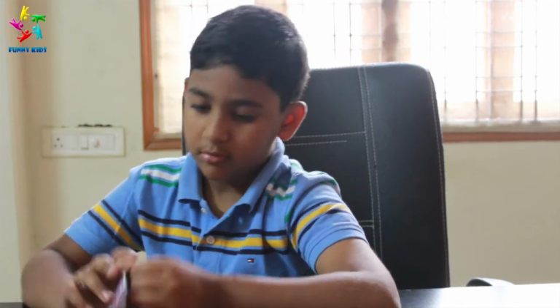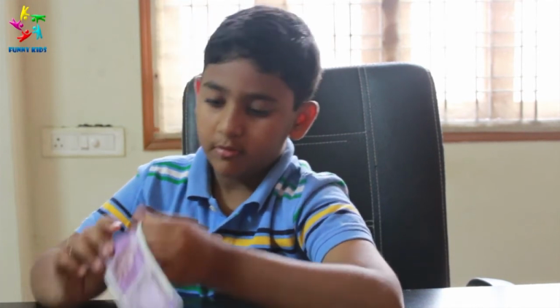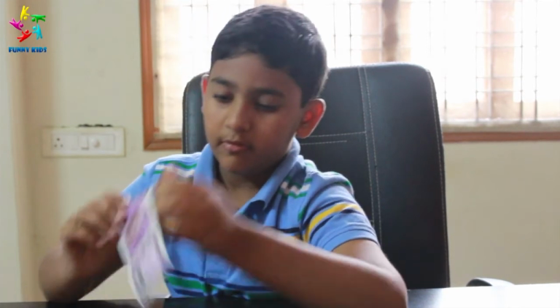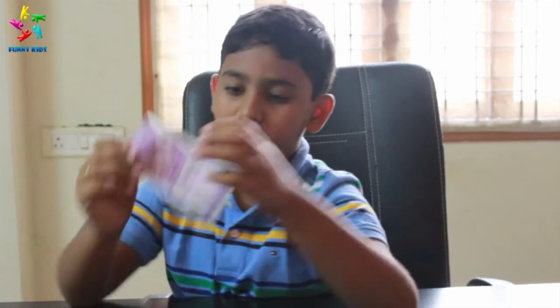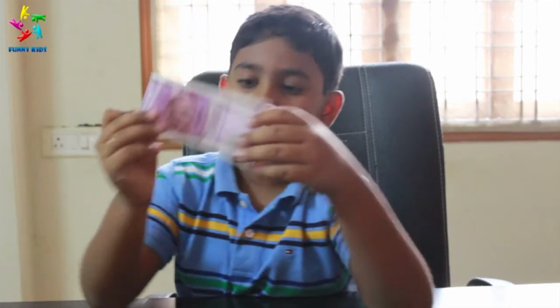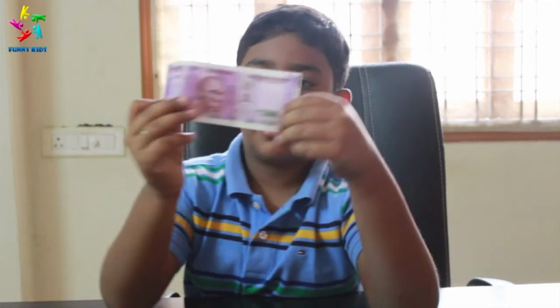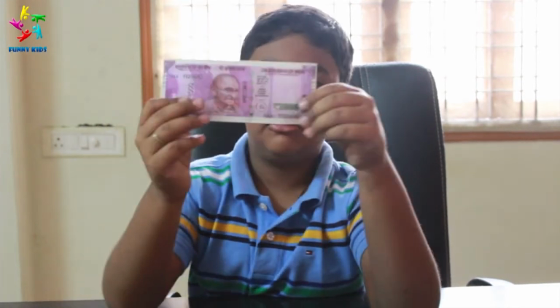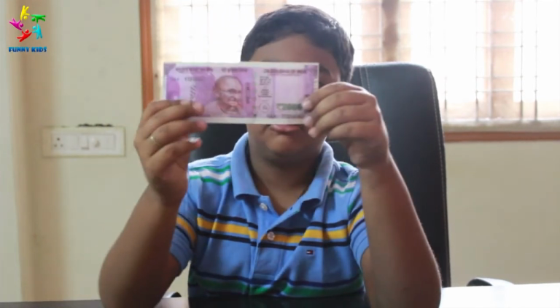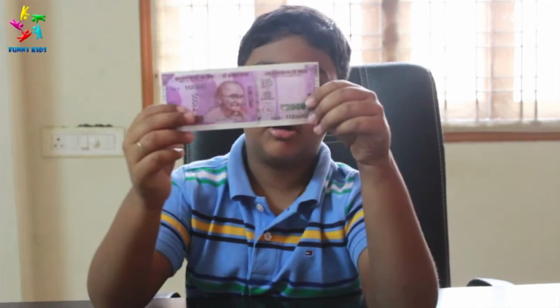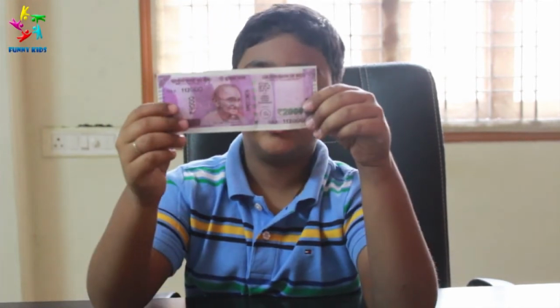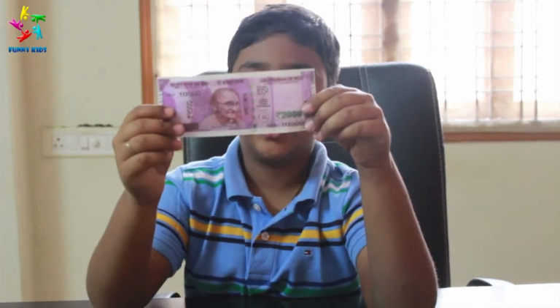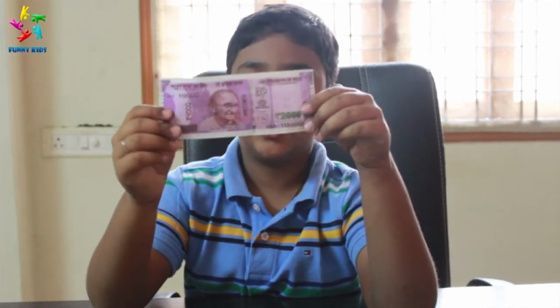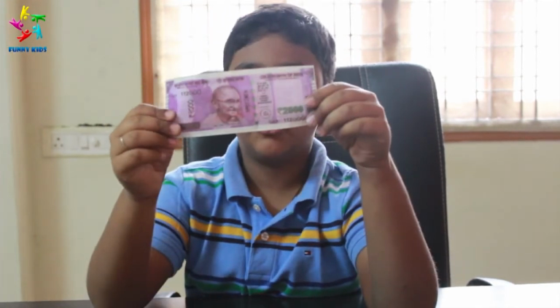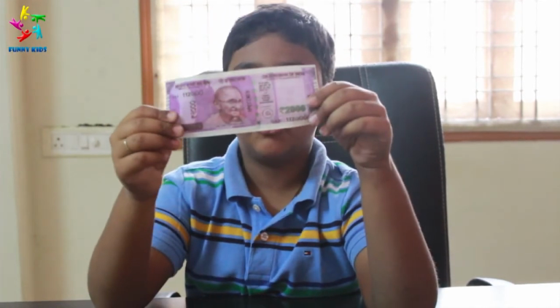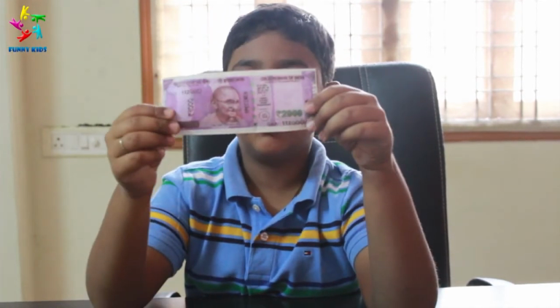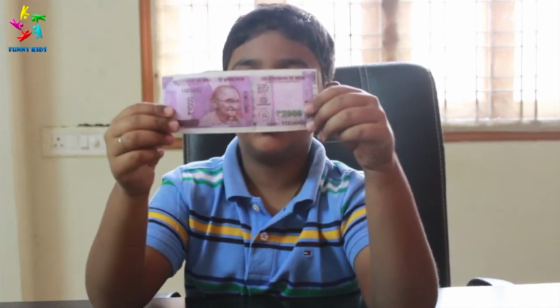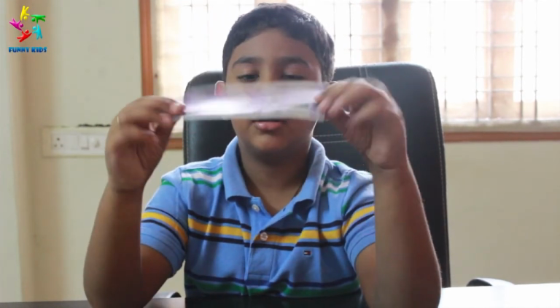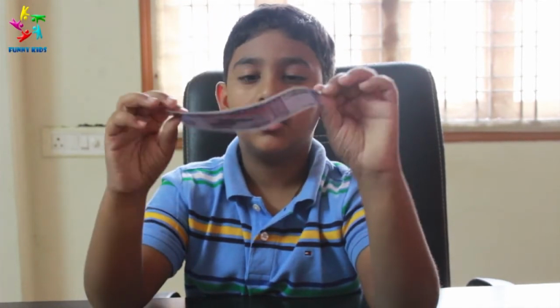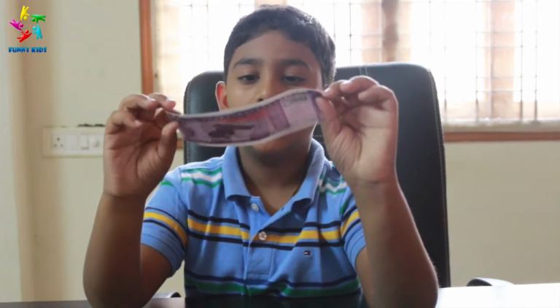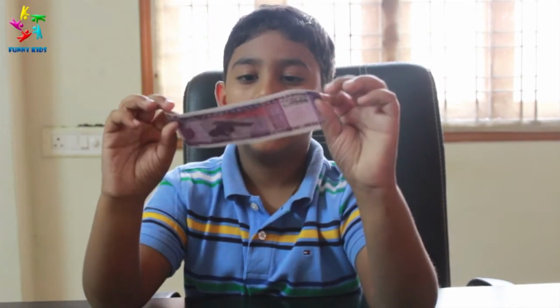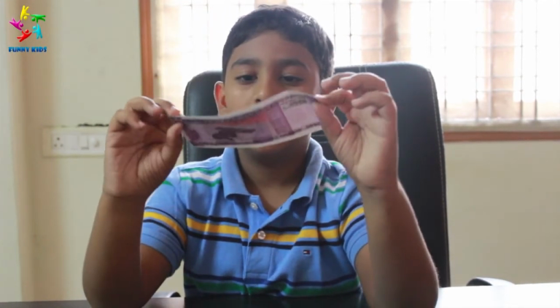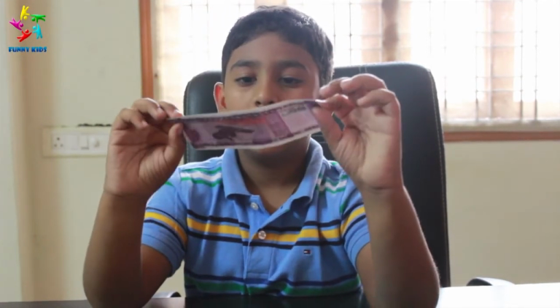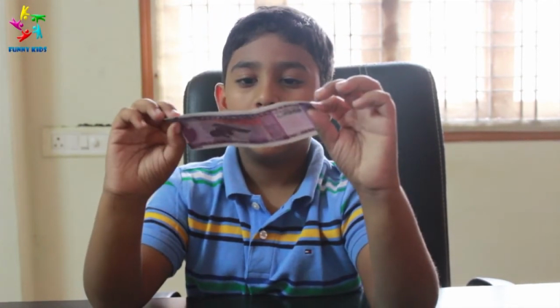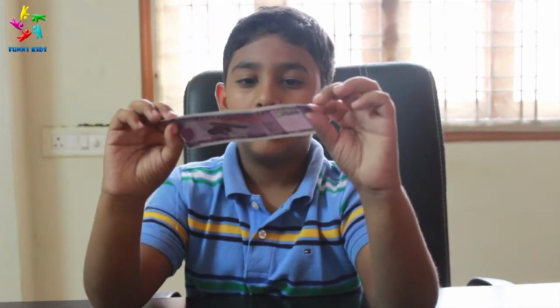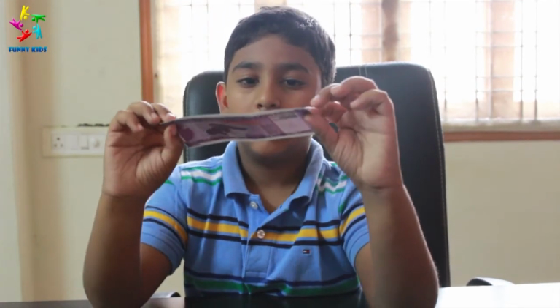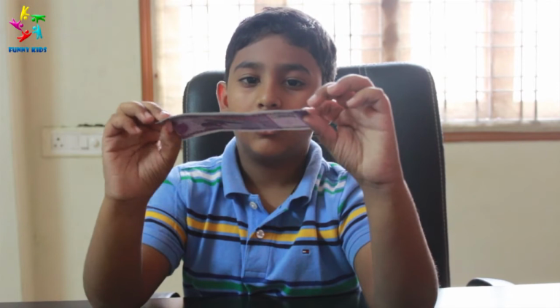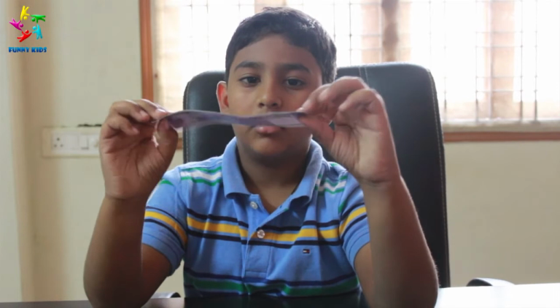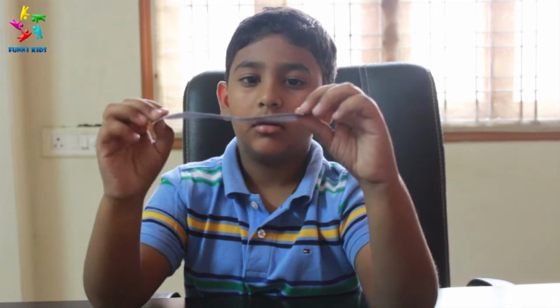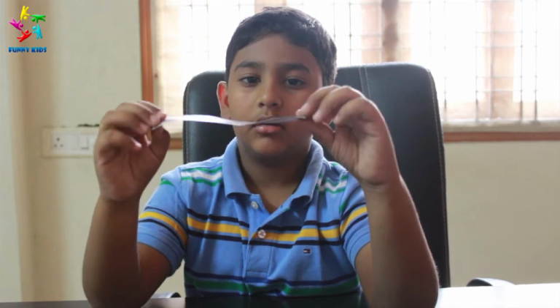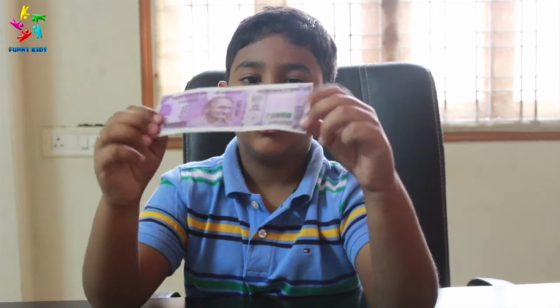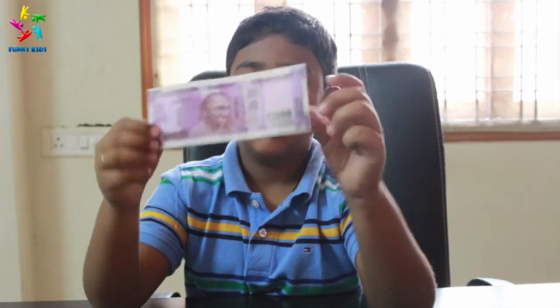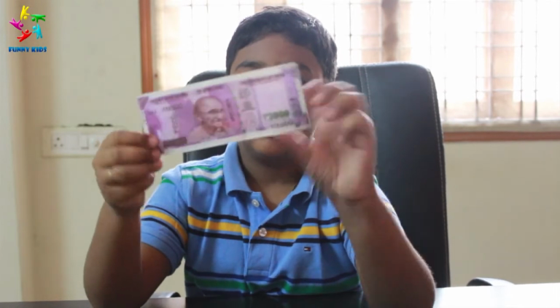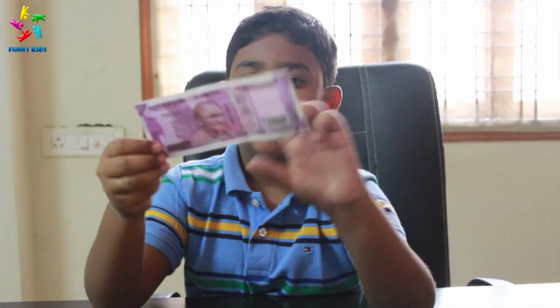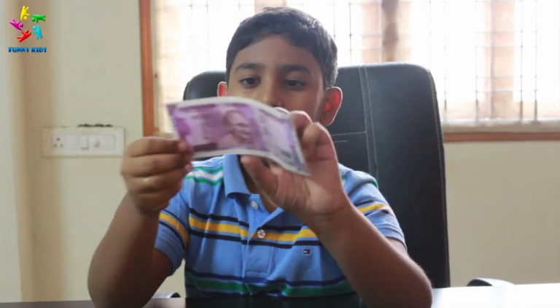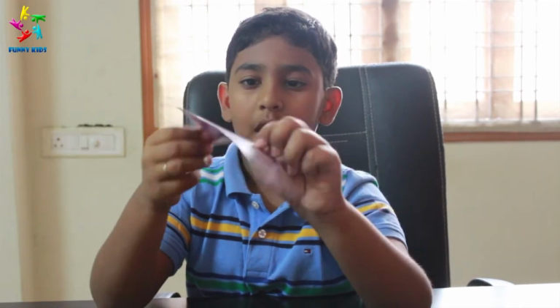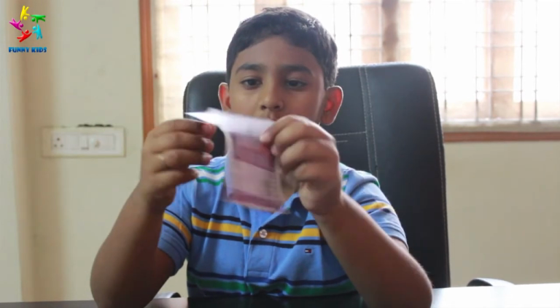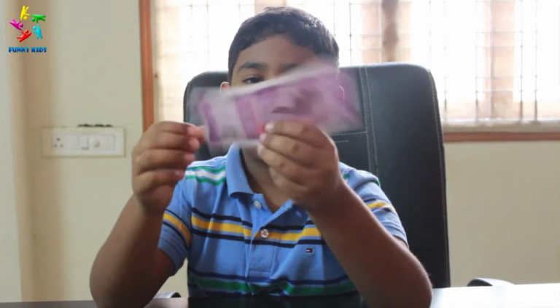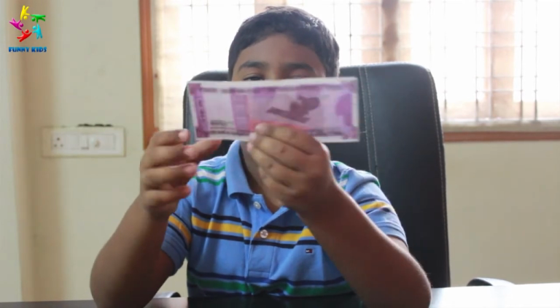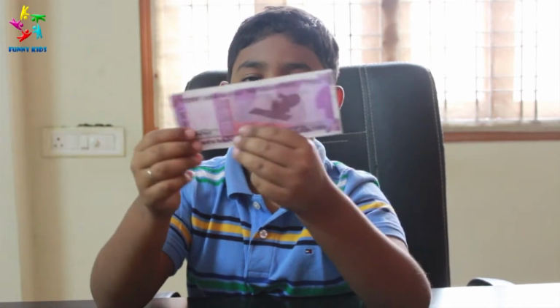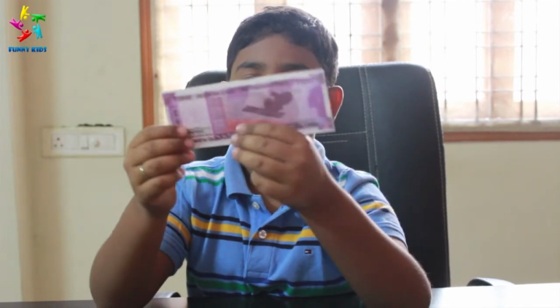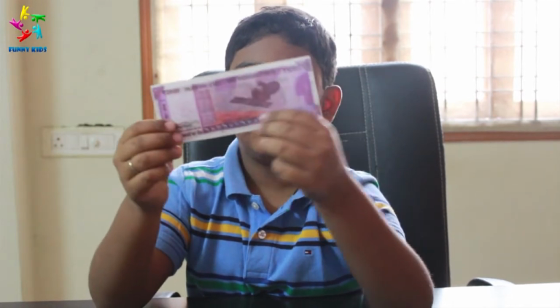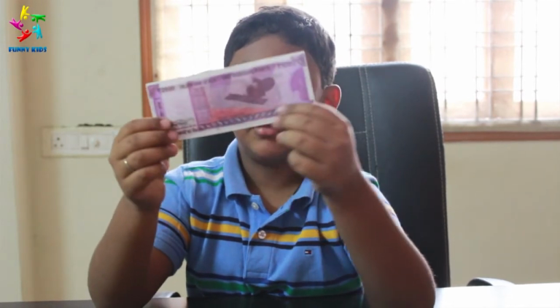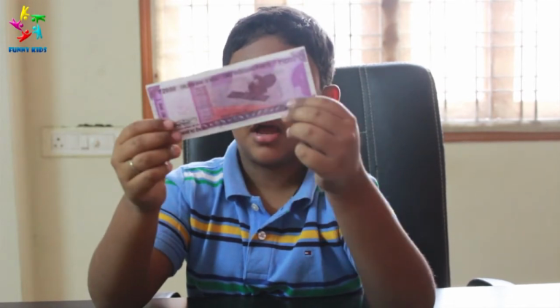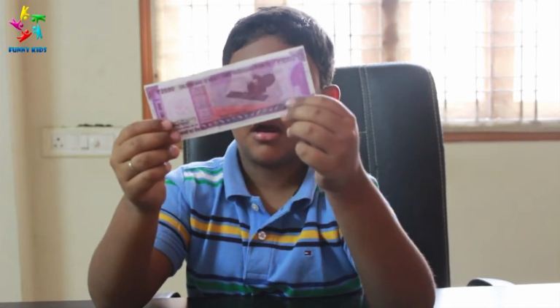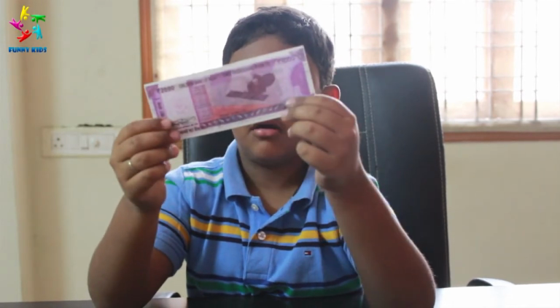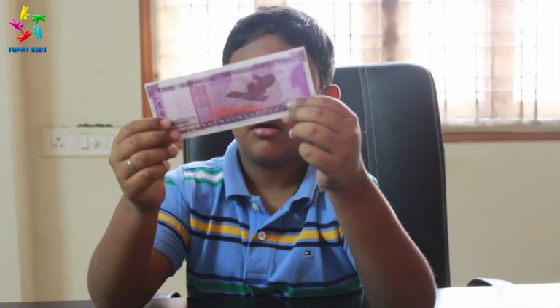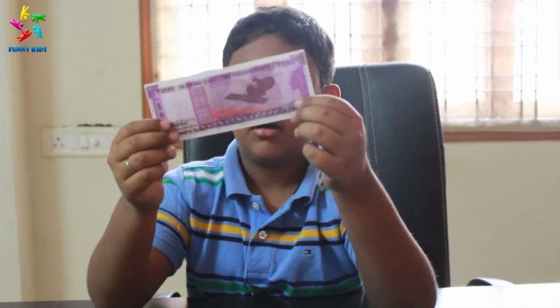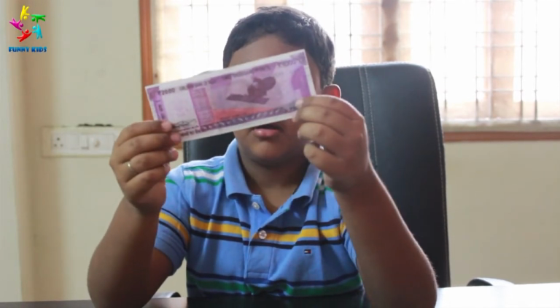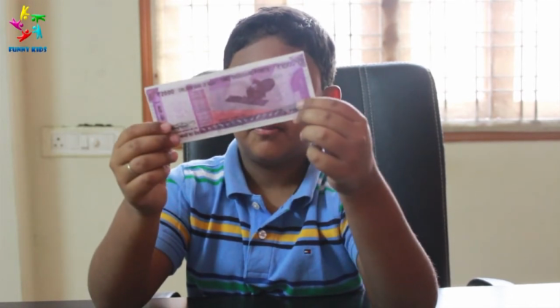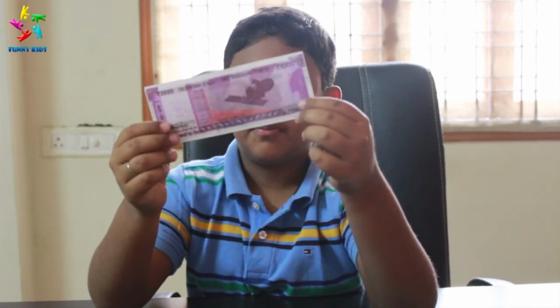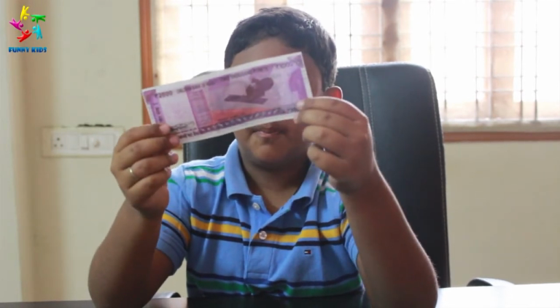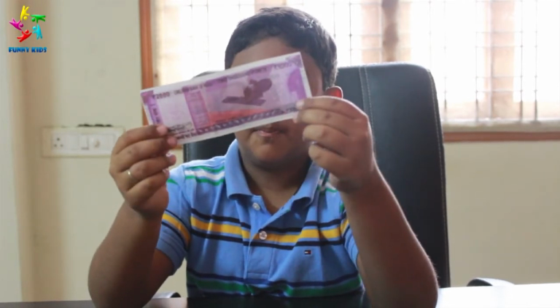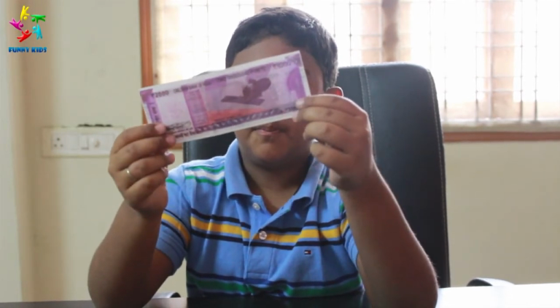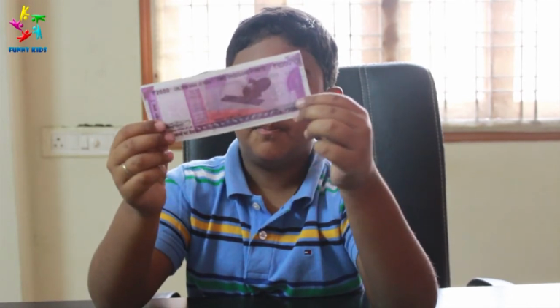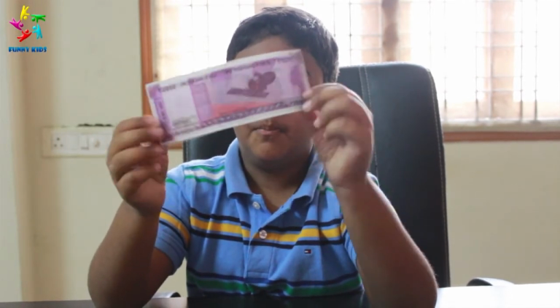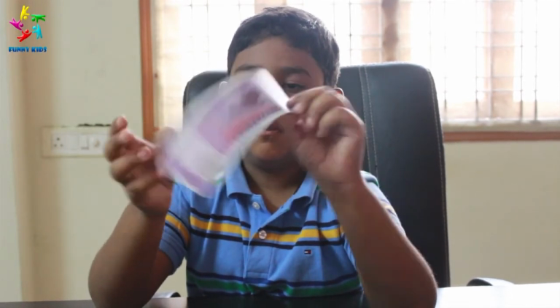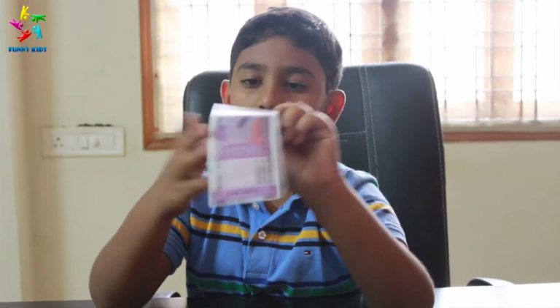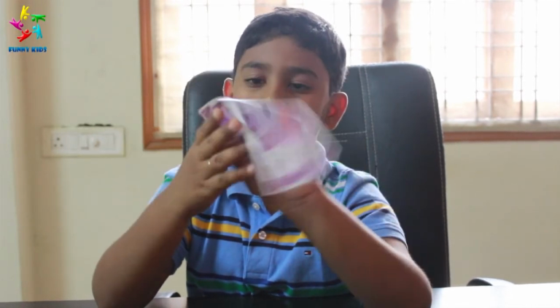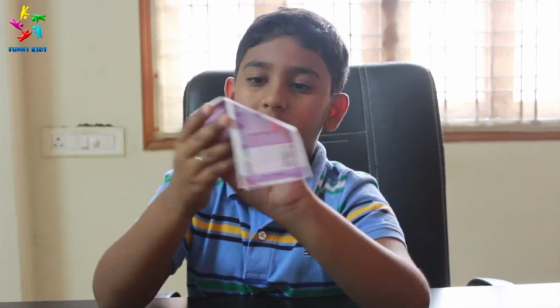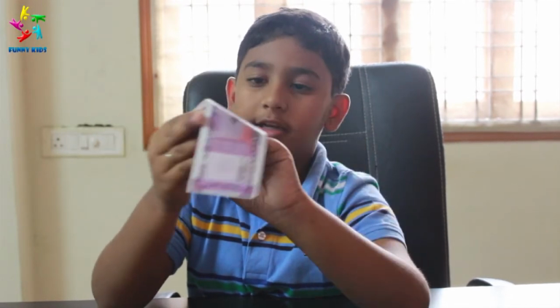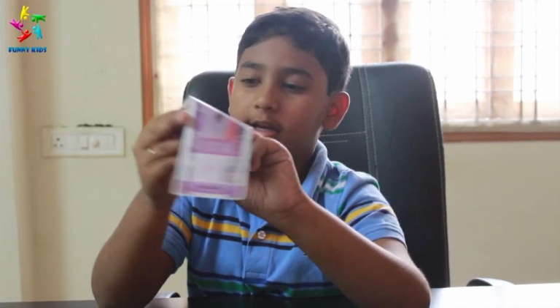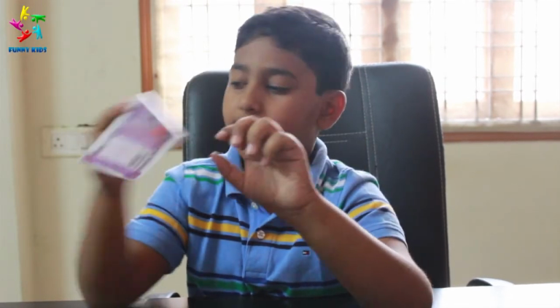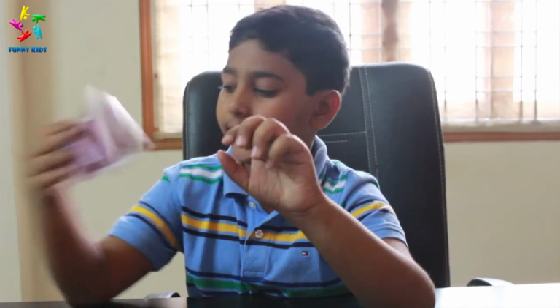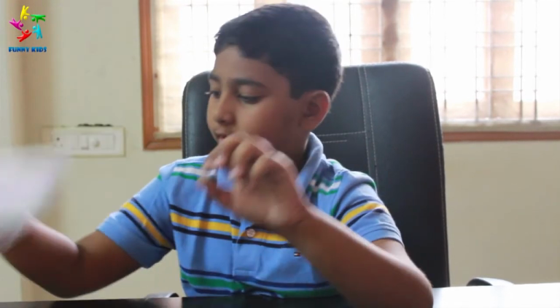We have 200 rupee notes. On the back of it we have a satellite image.